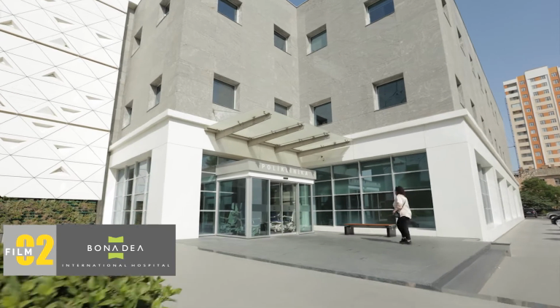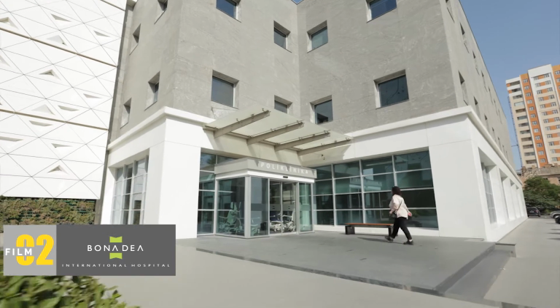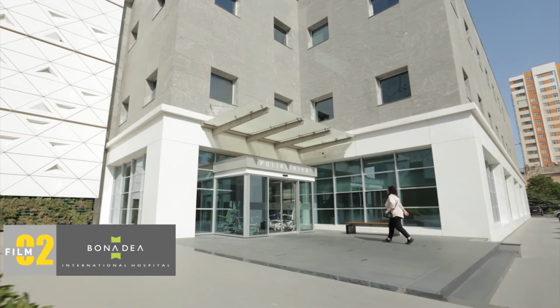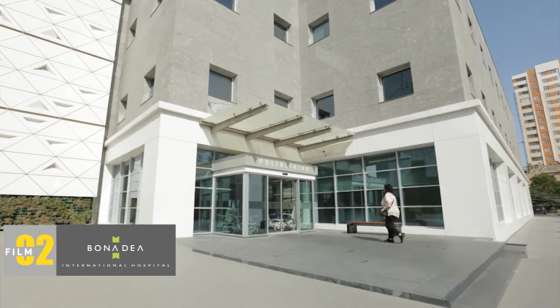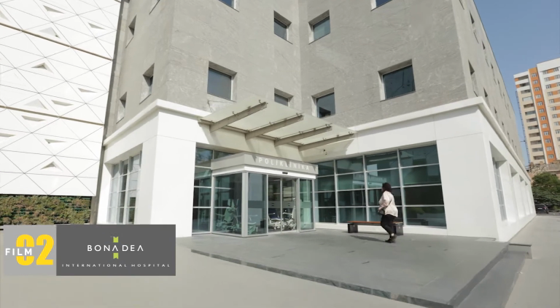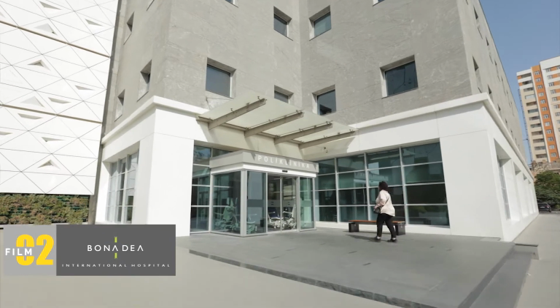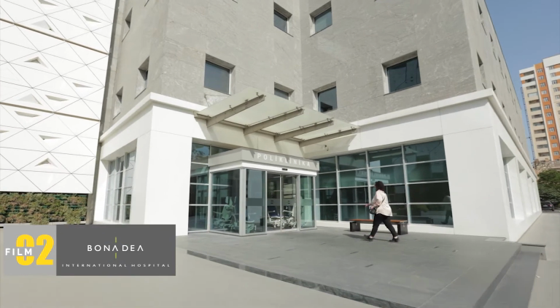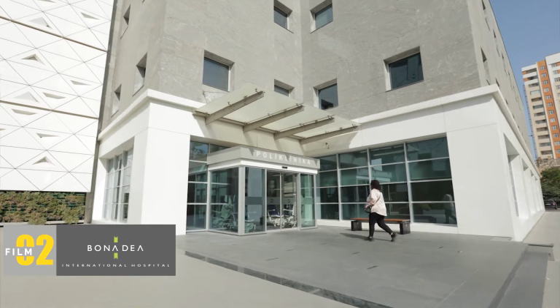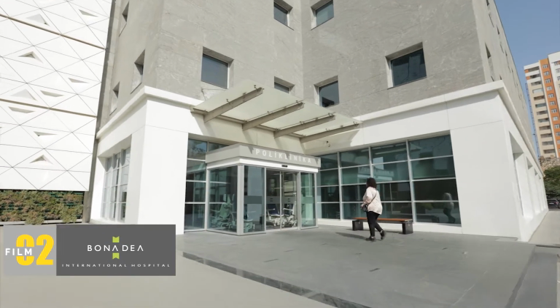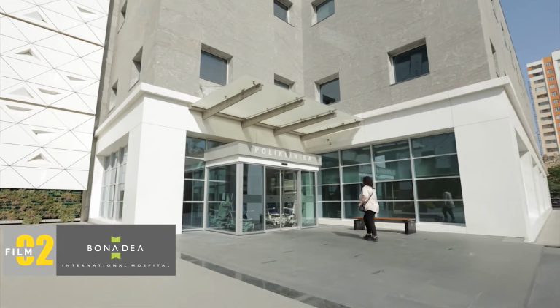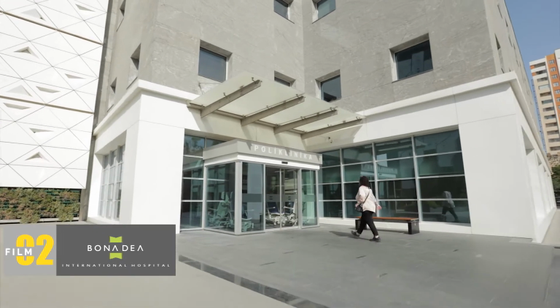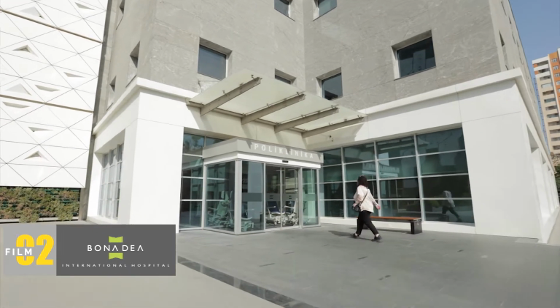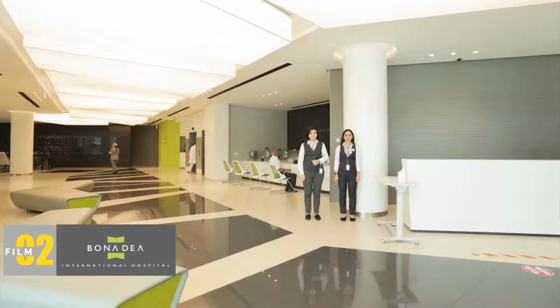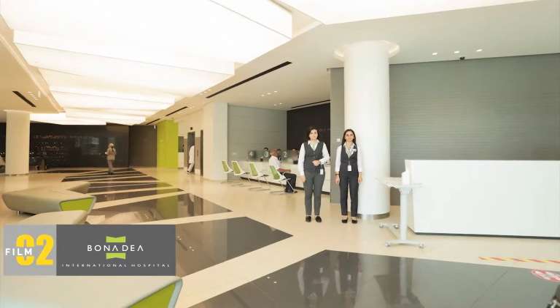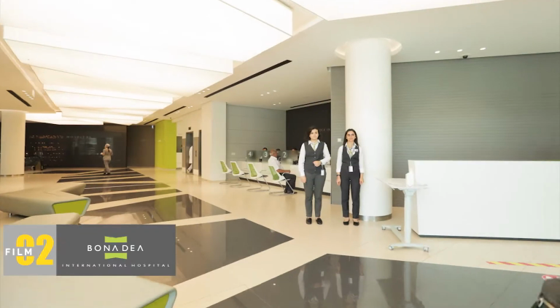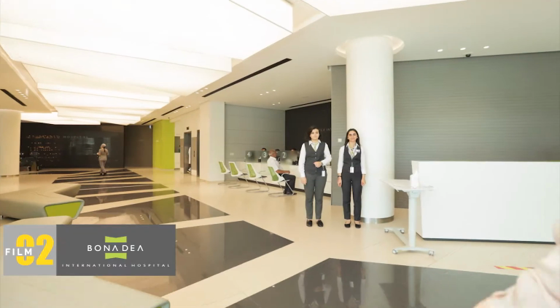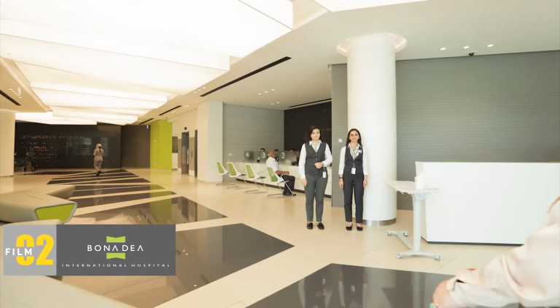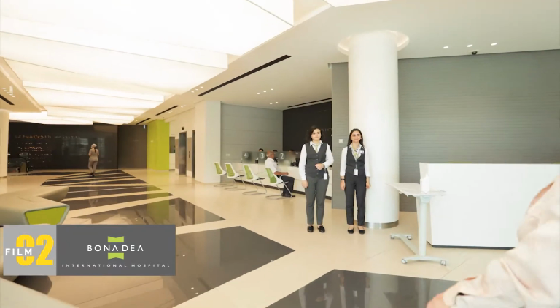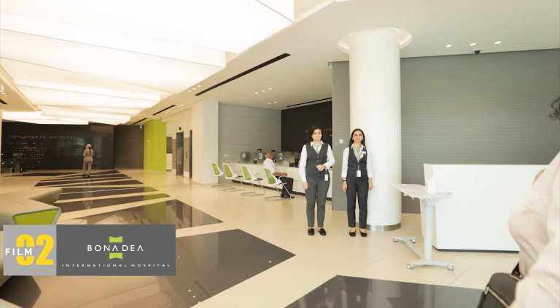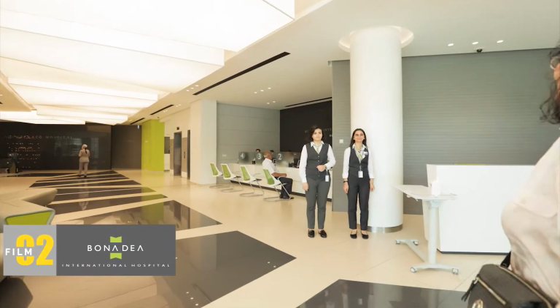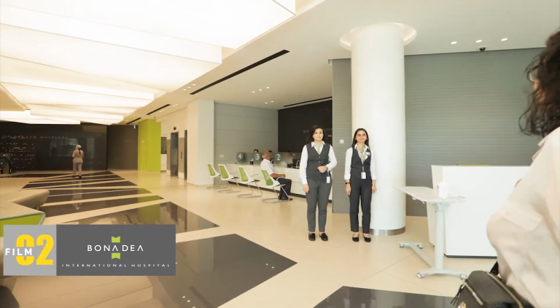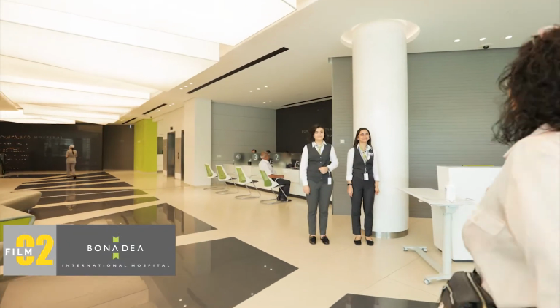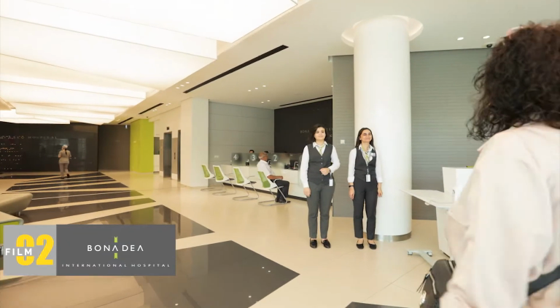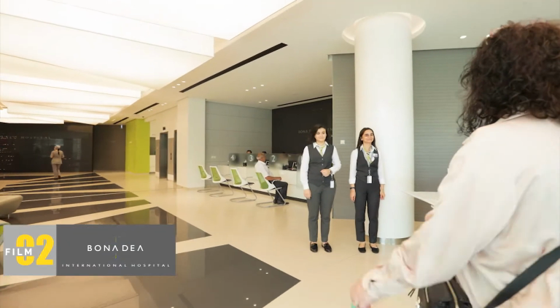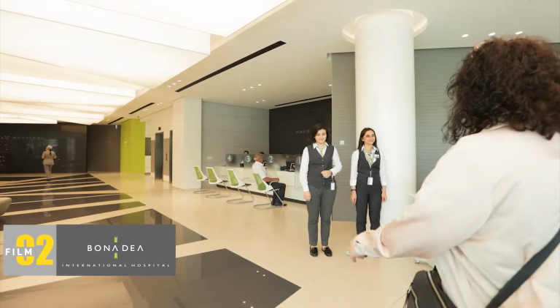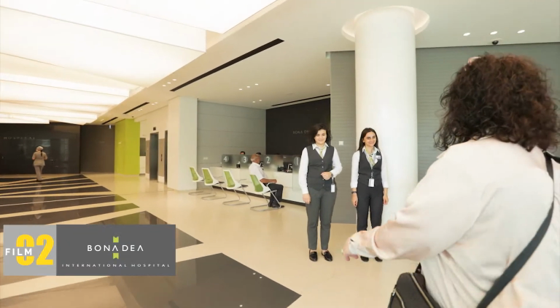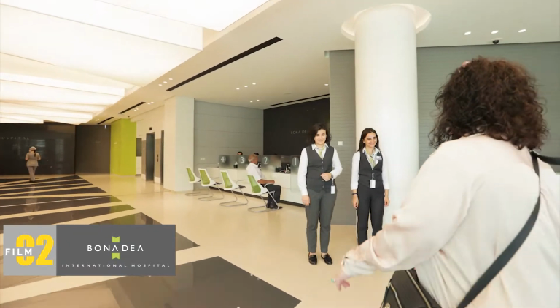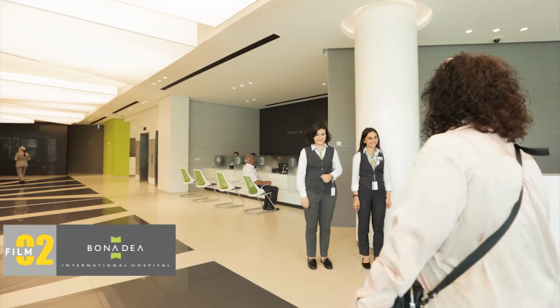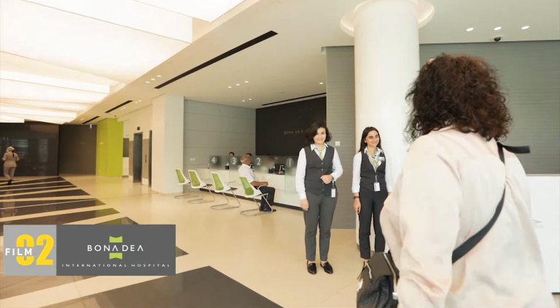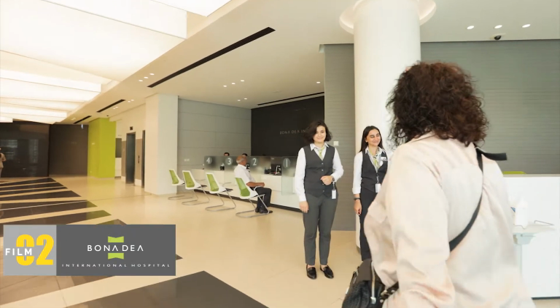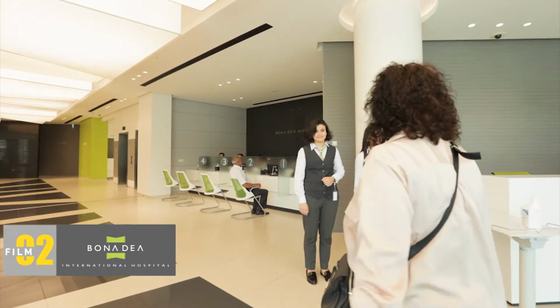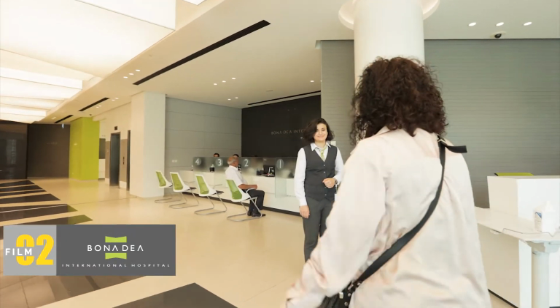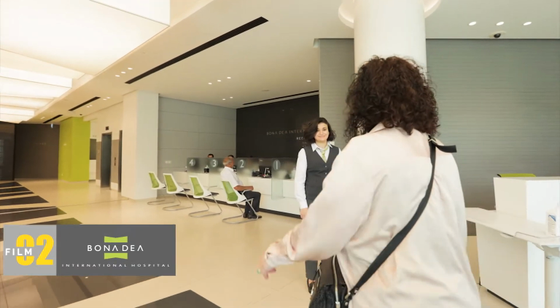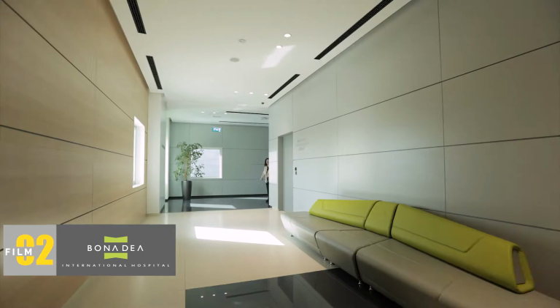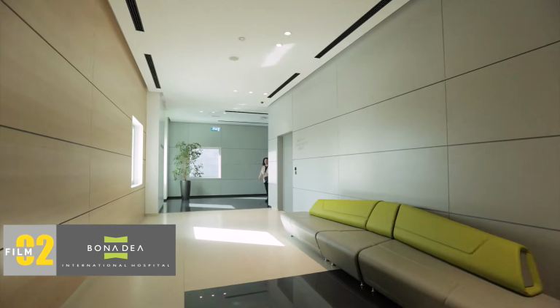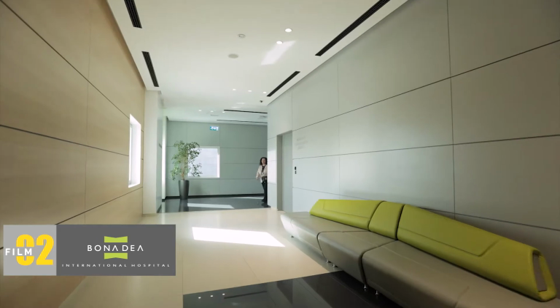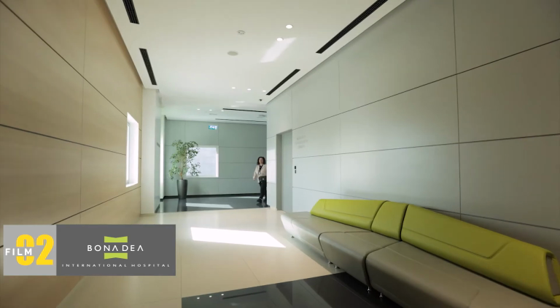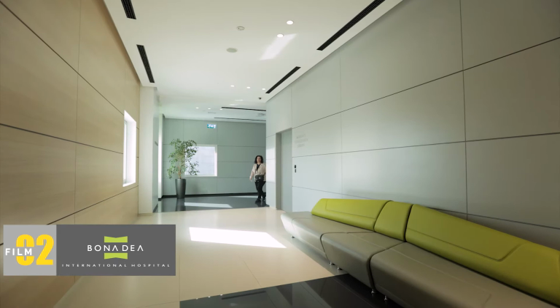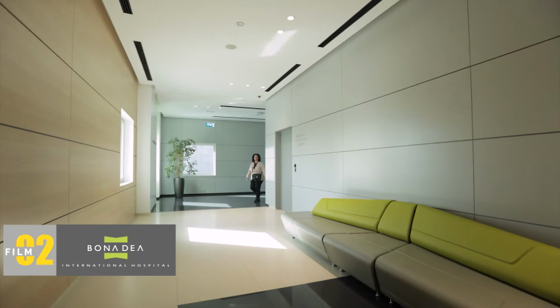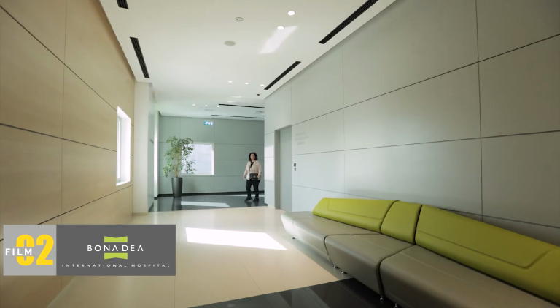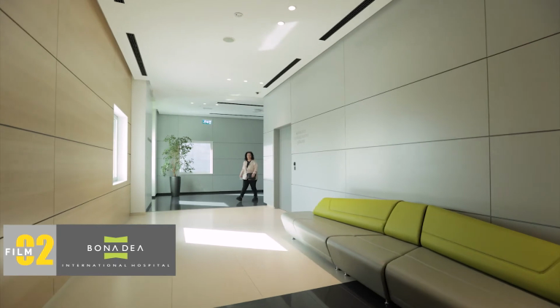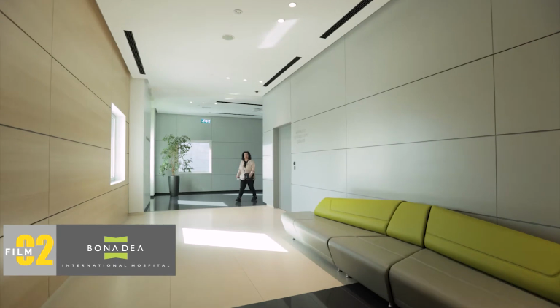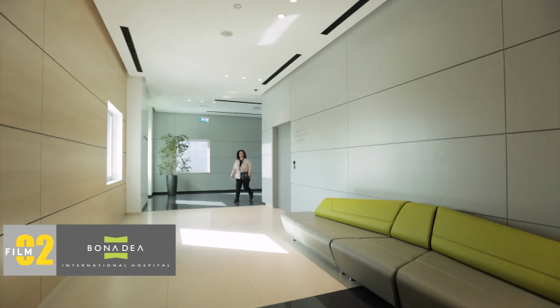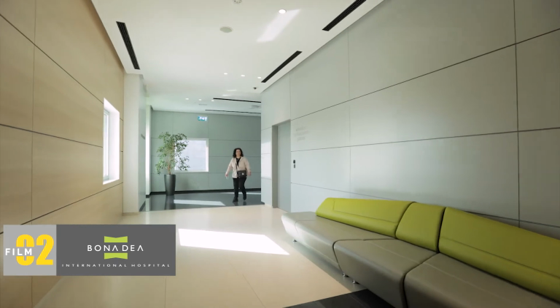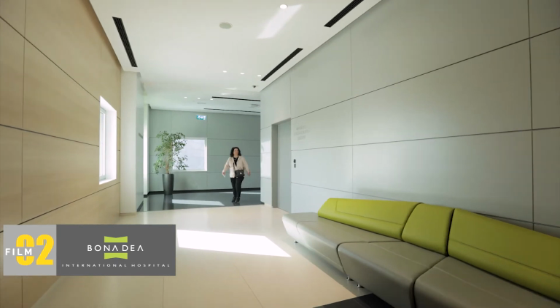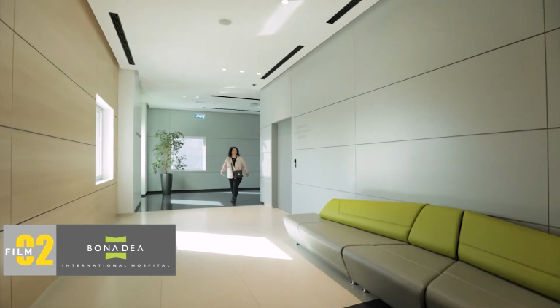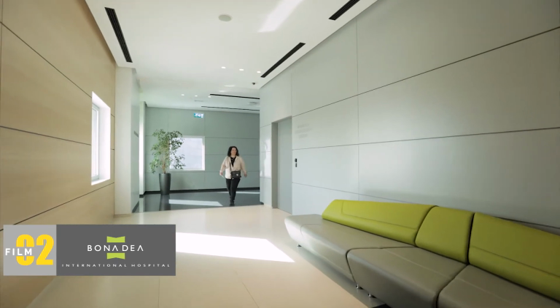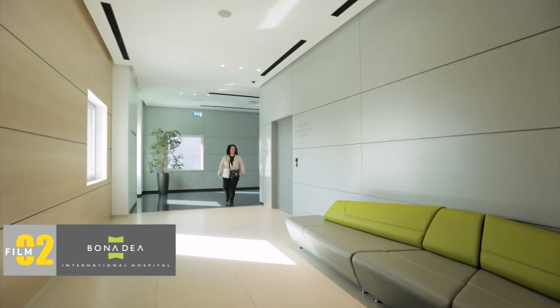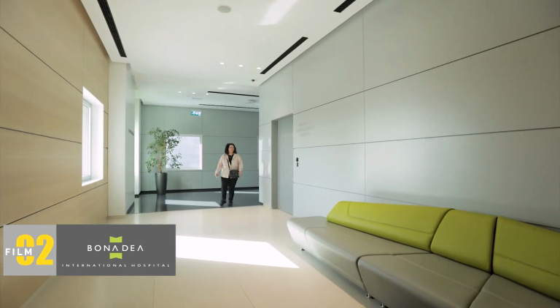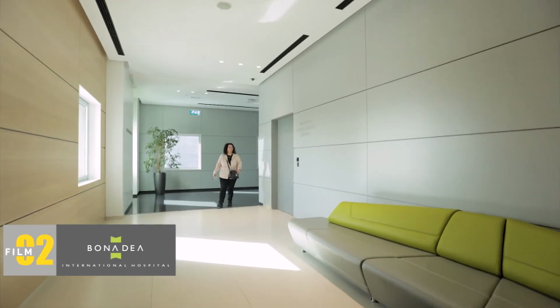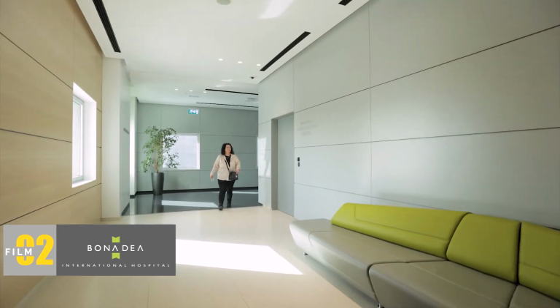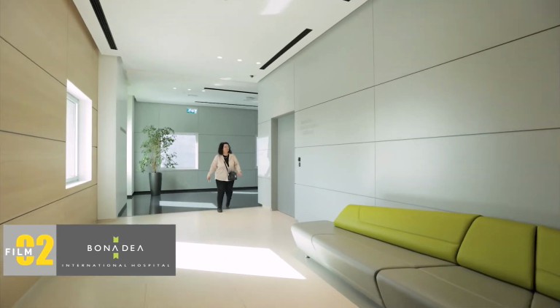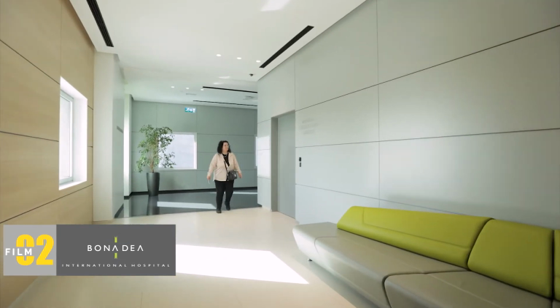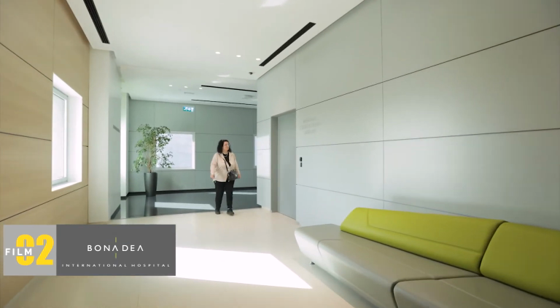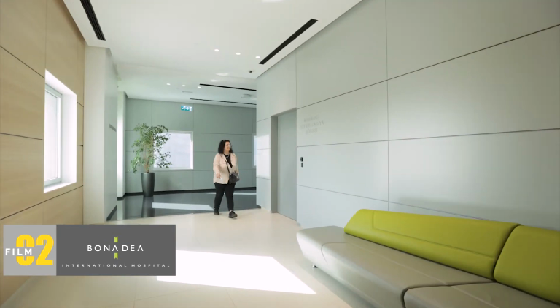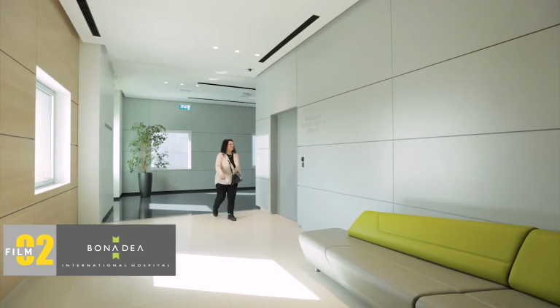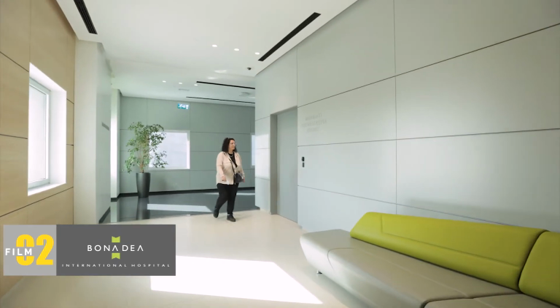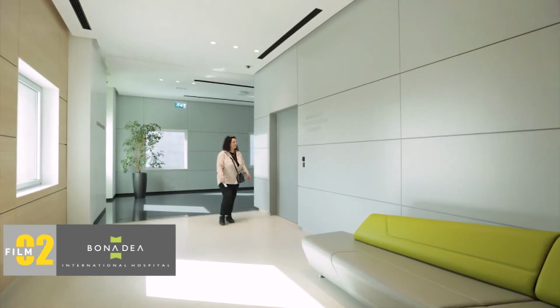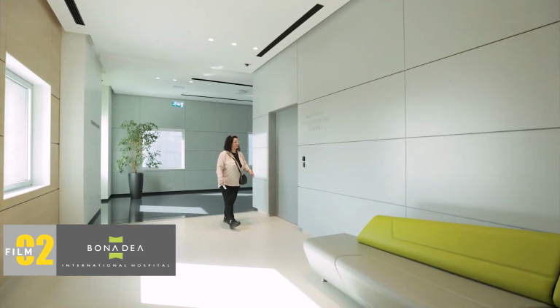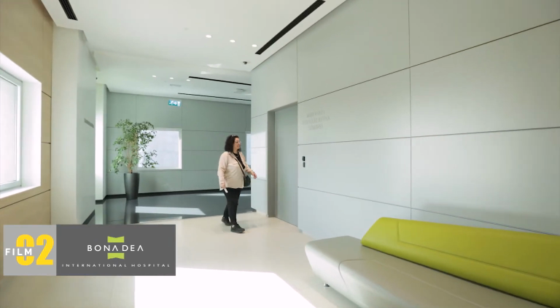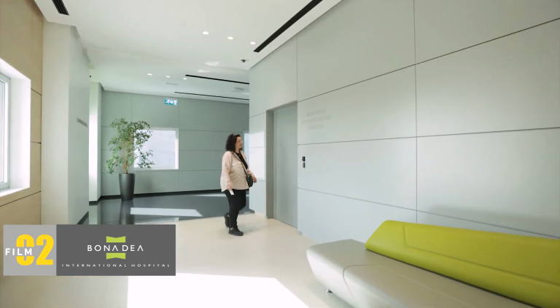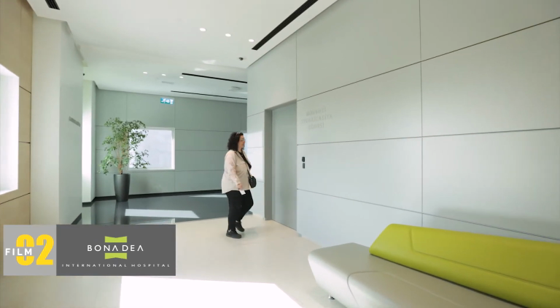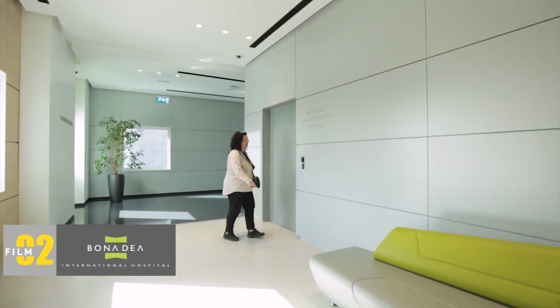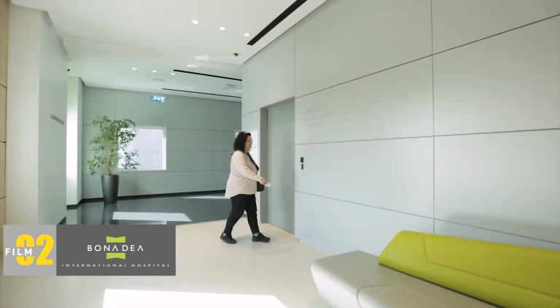My name is Seema Ischleker. I am the head of the Central Sterilization Unit at Bonadiyah International Hospital.